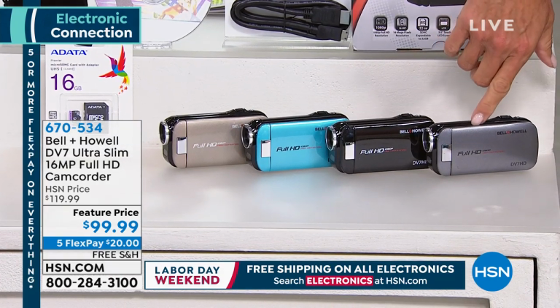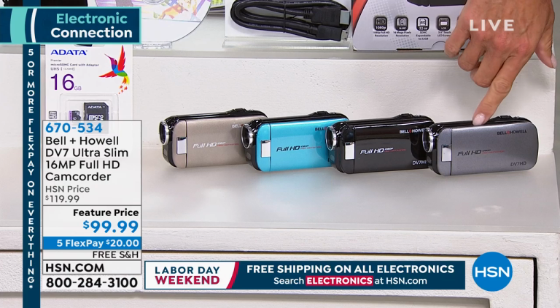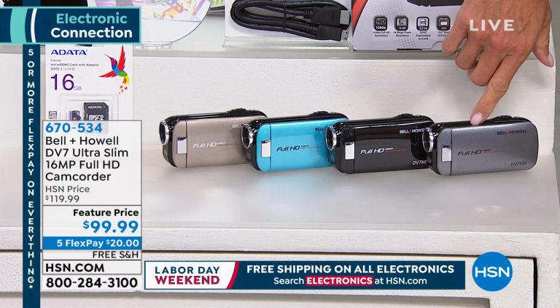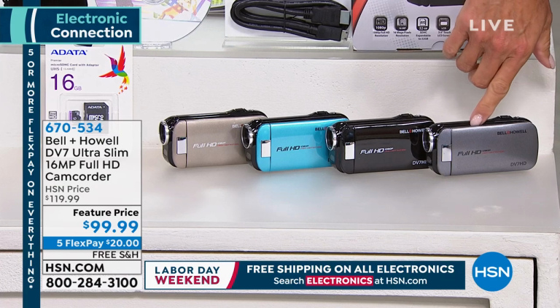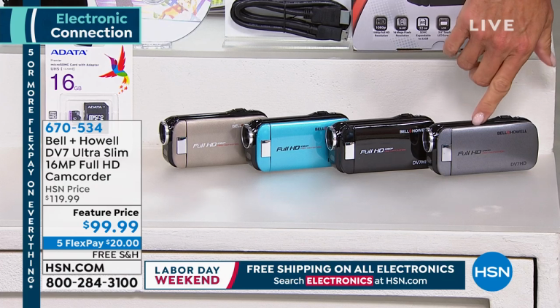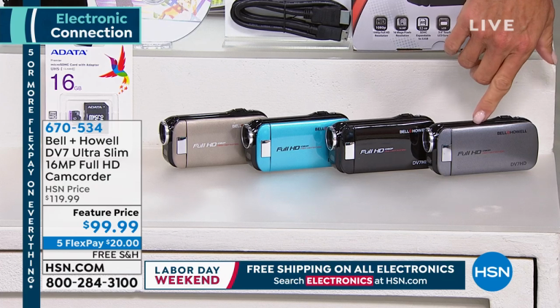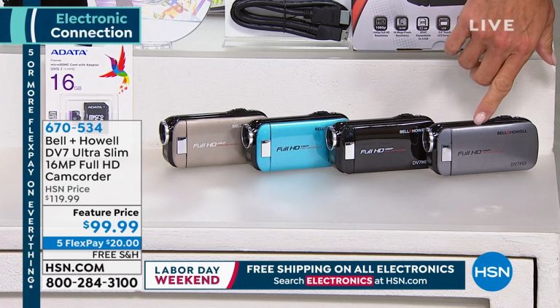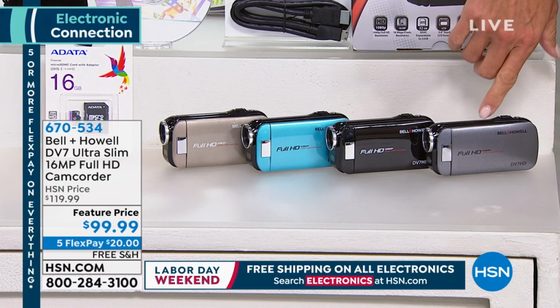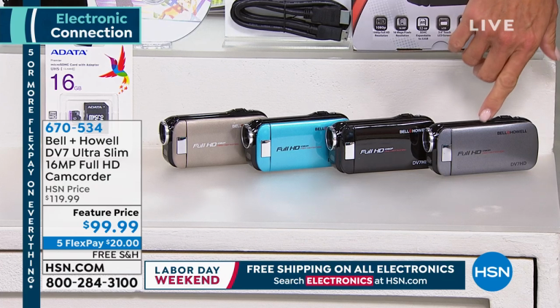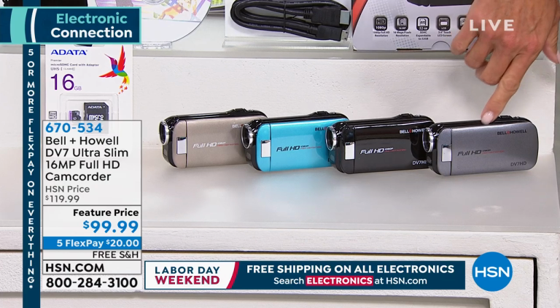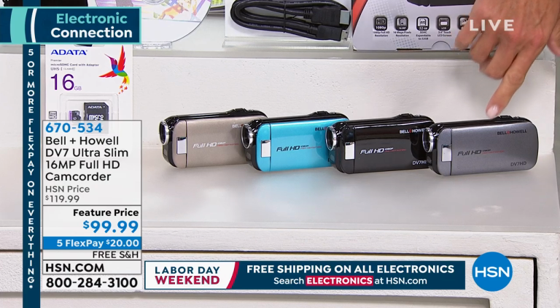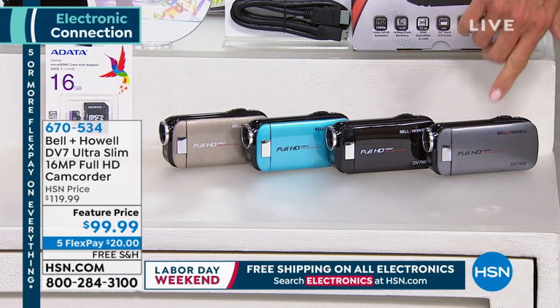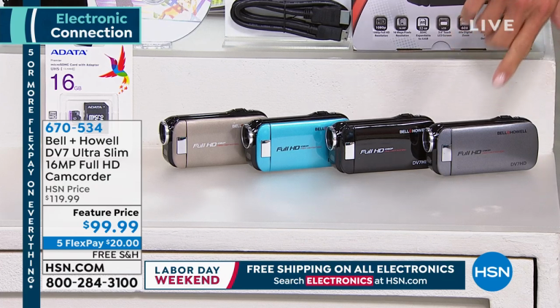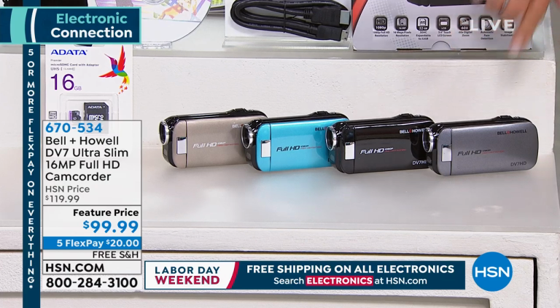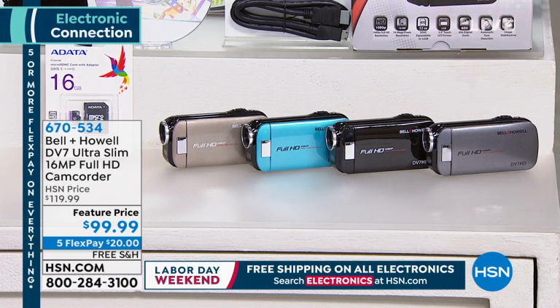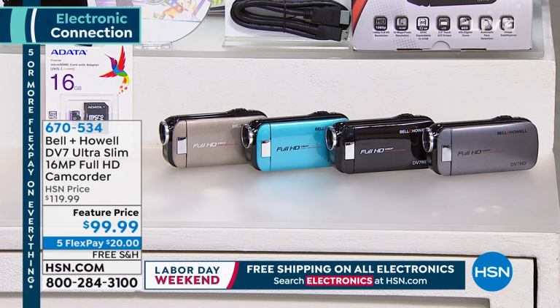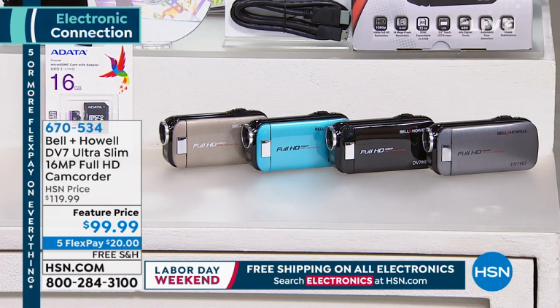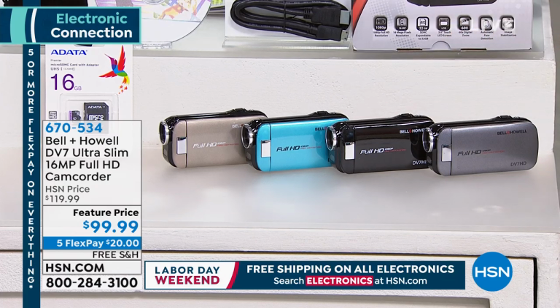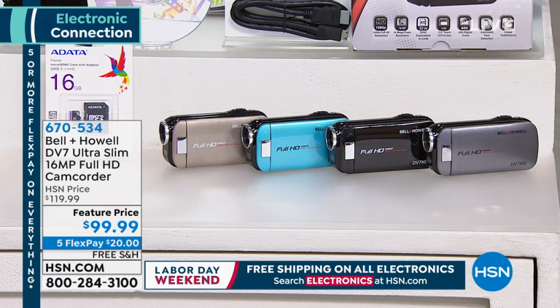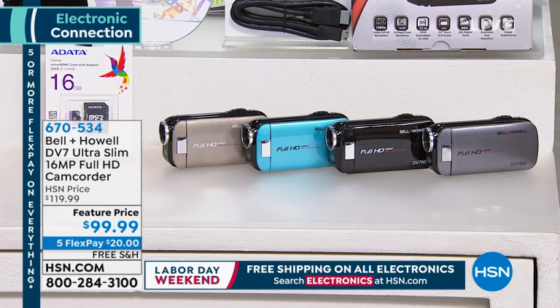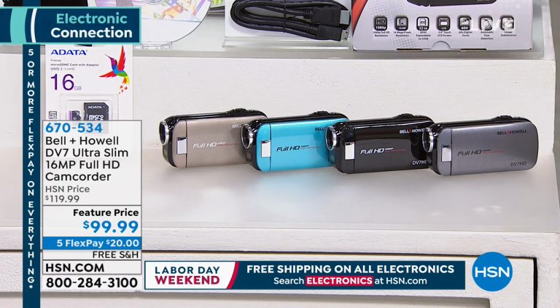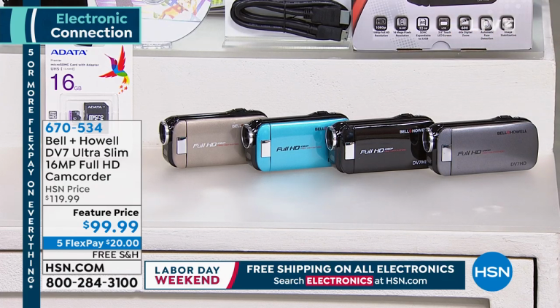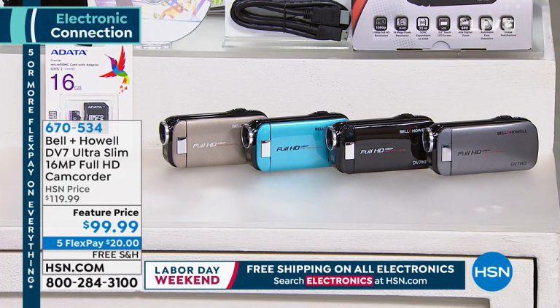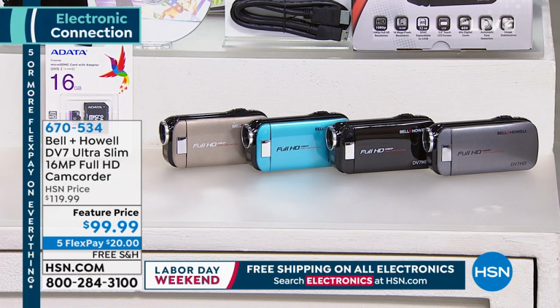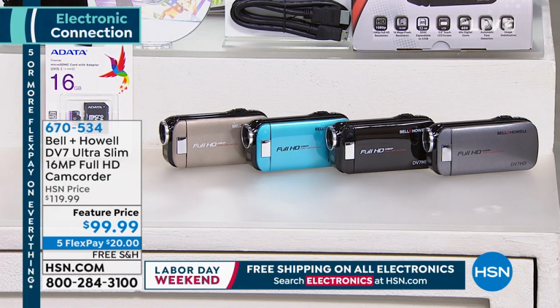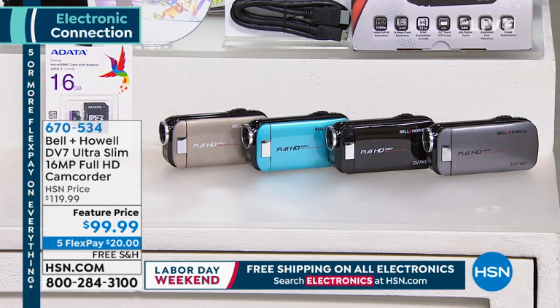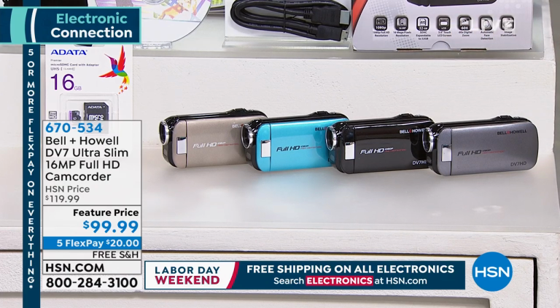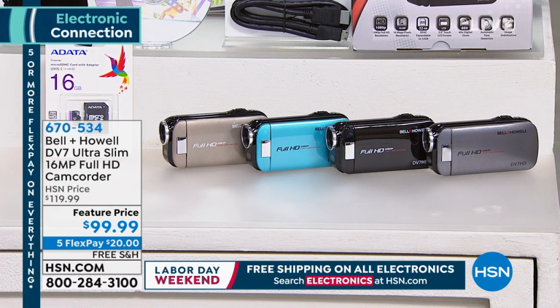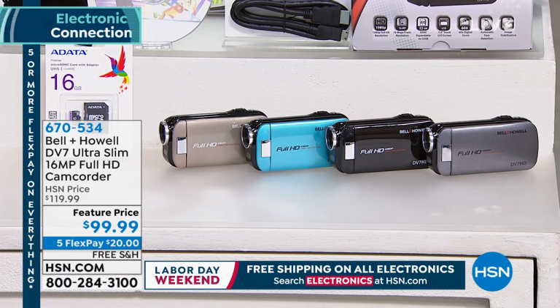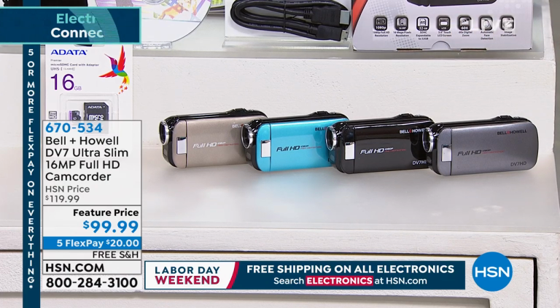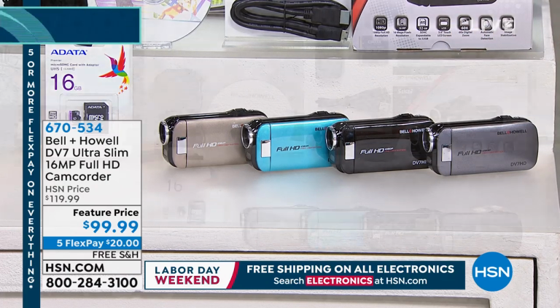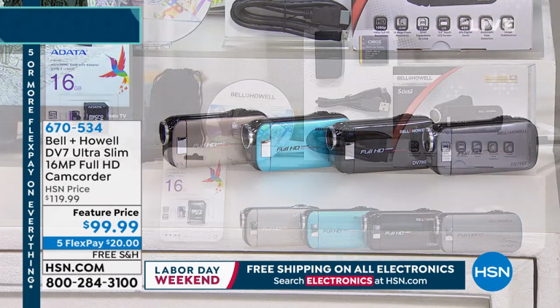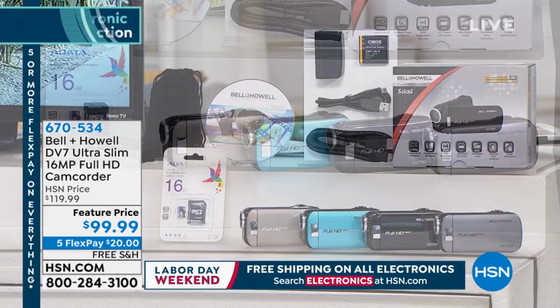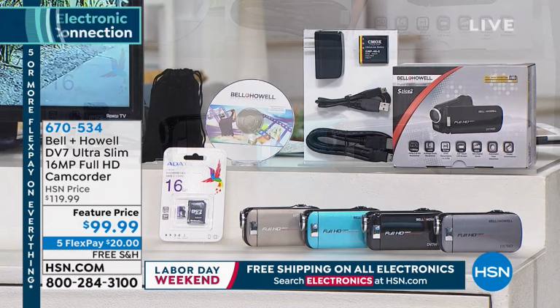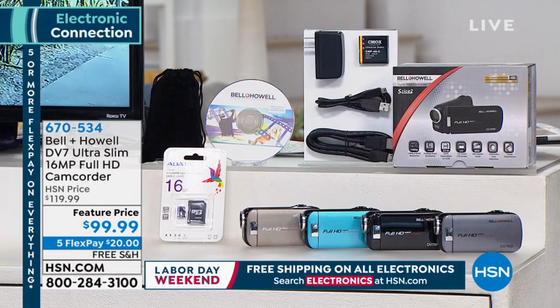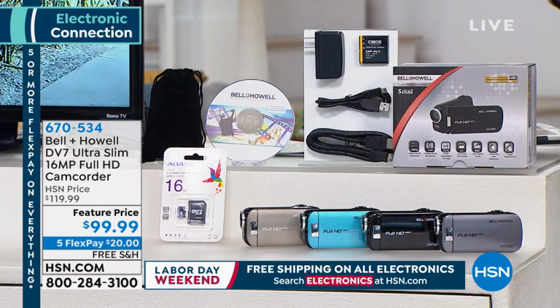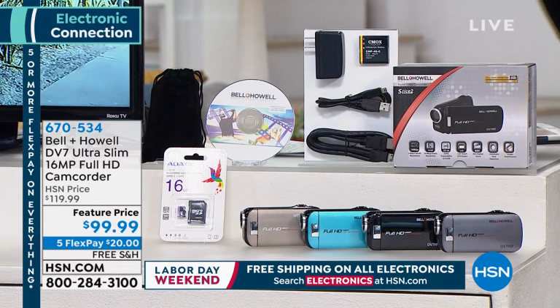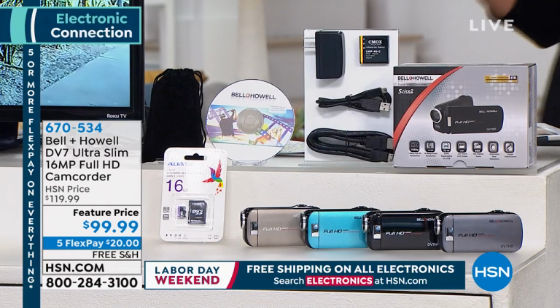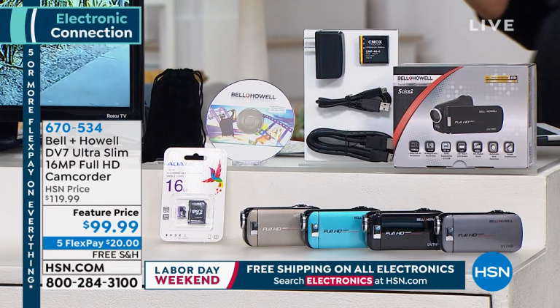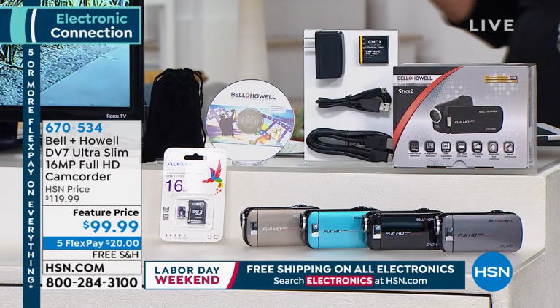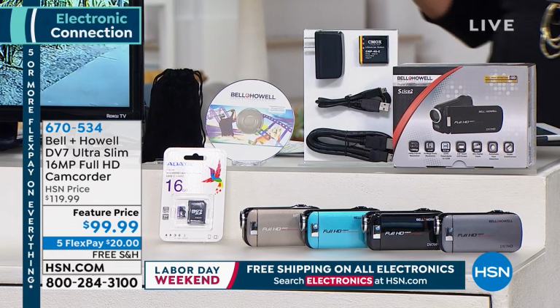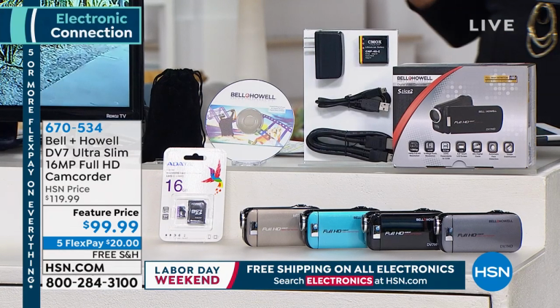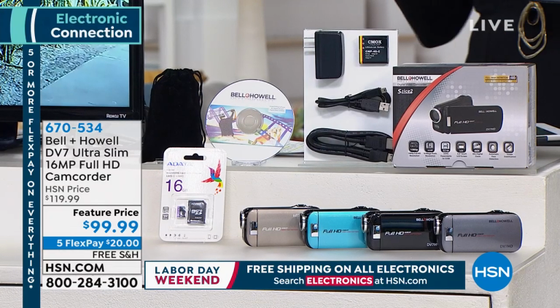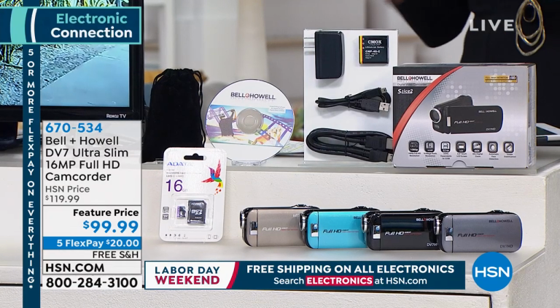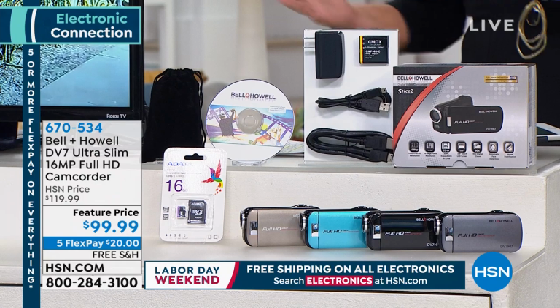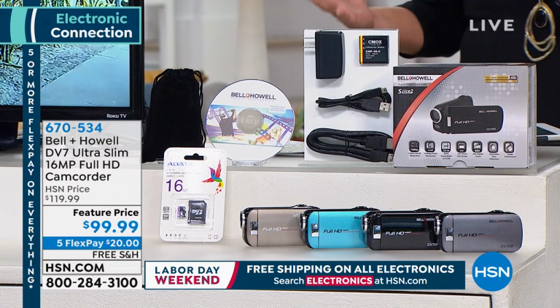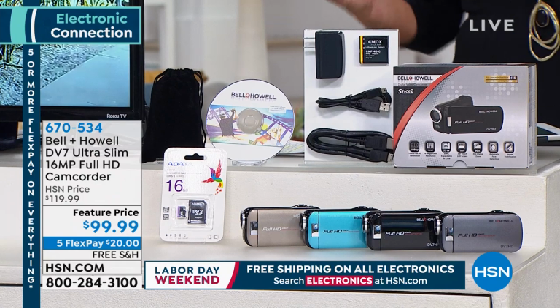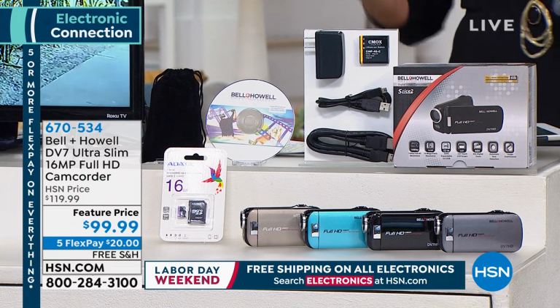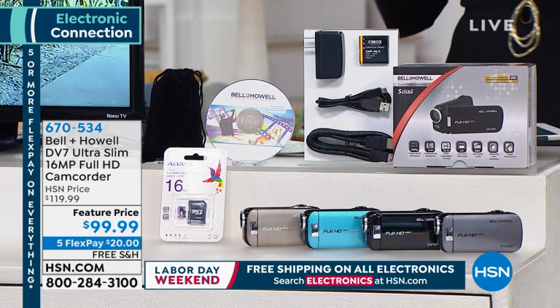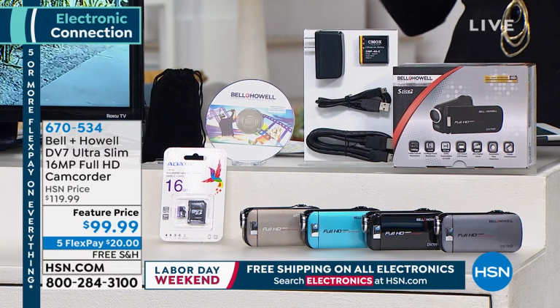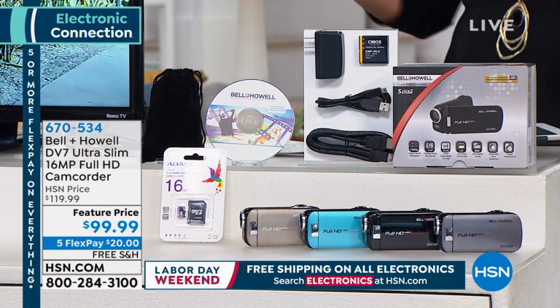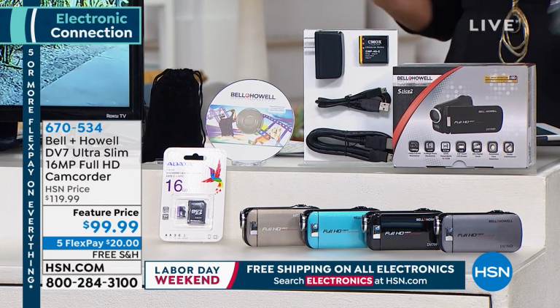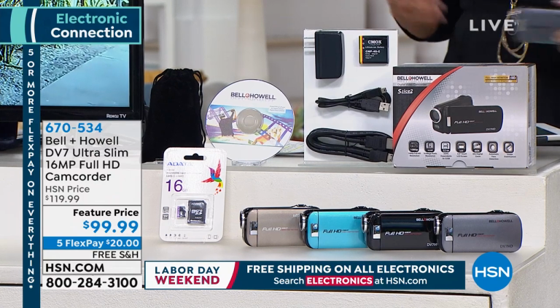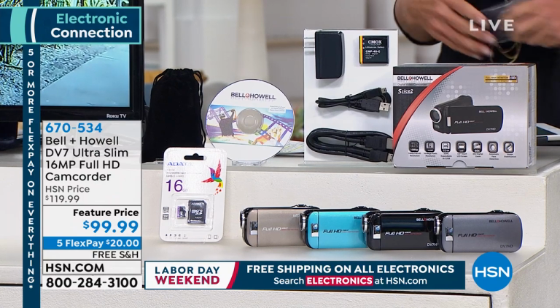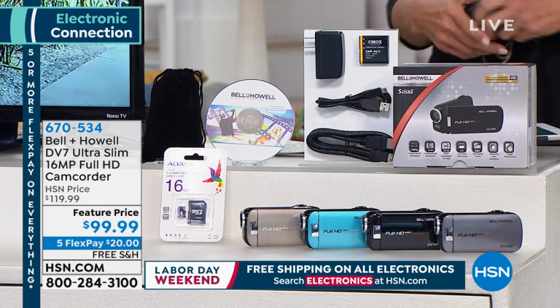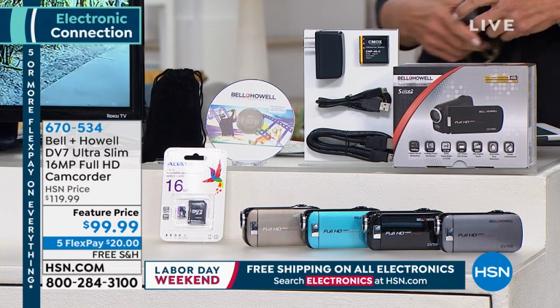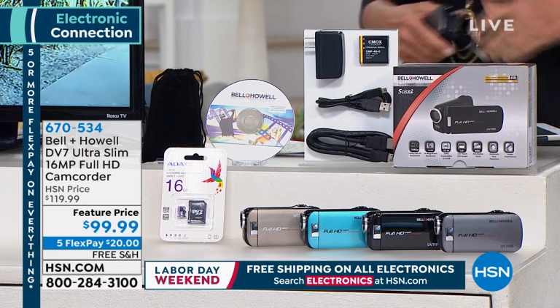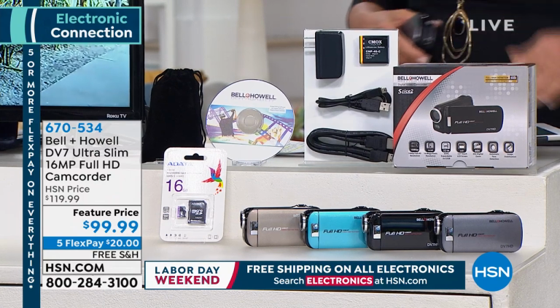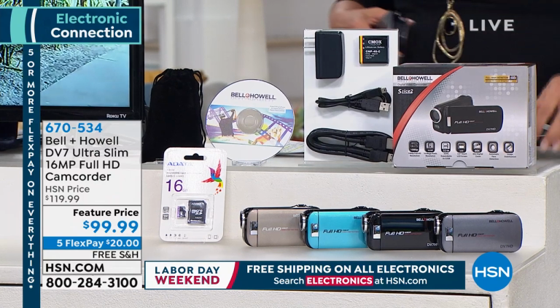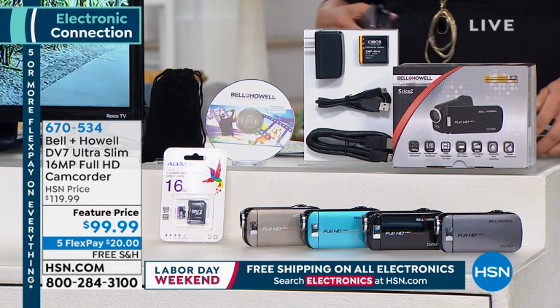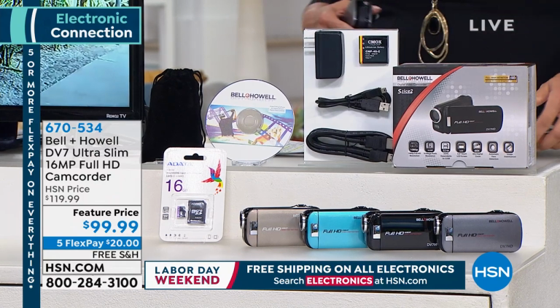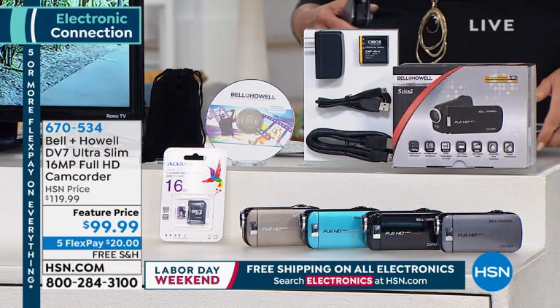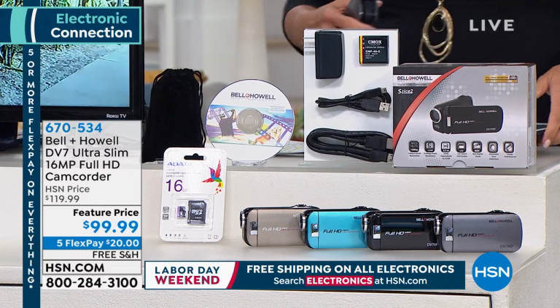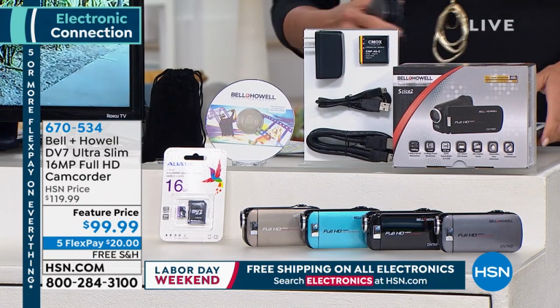We have a limited time on the feature price — five flex pays over this weekend, but it all ends on Monday night. The flex pay is going to come to a close.